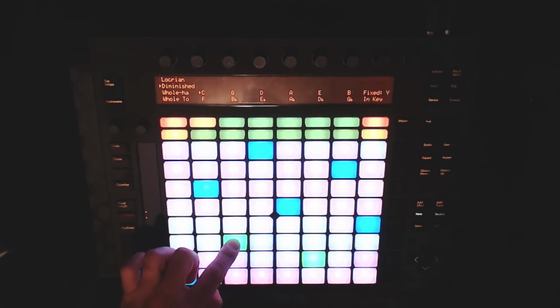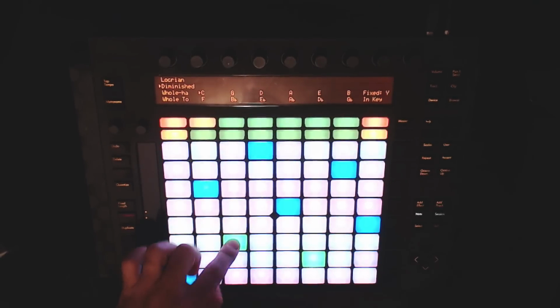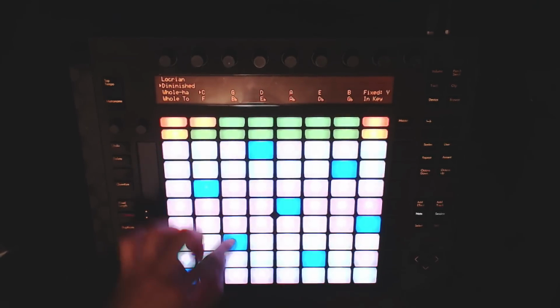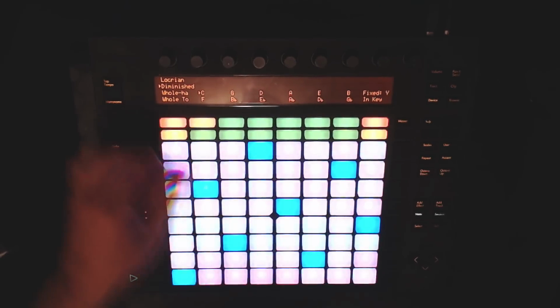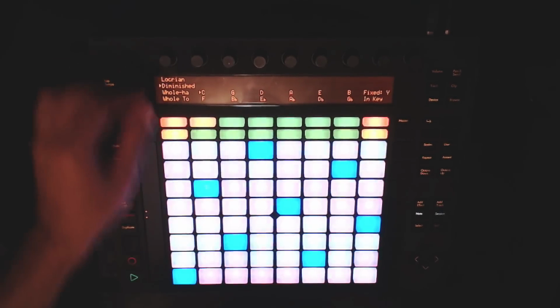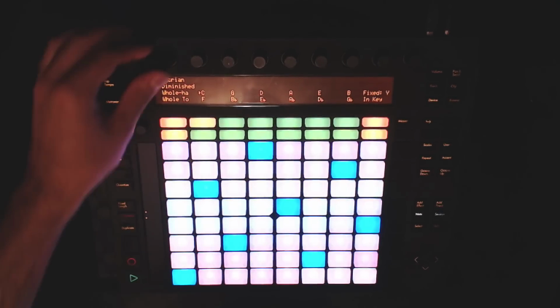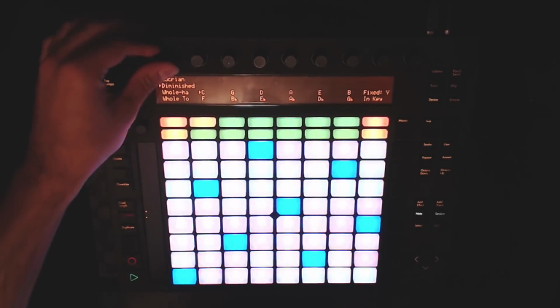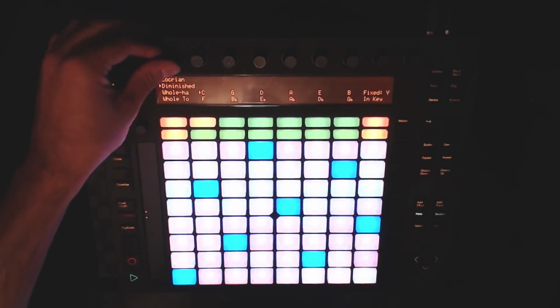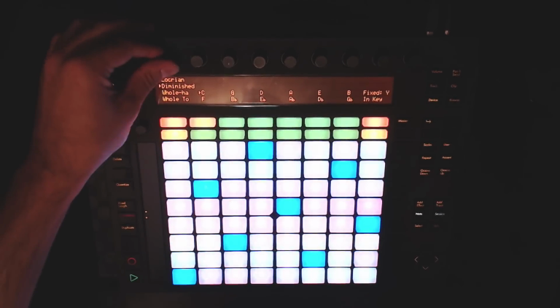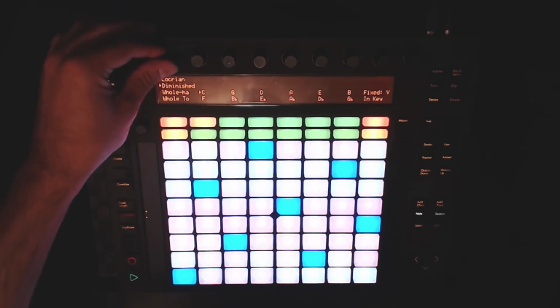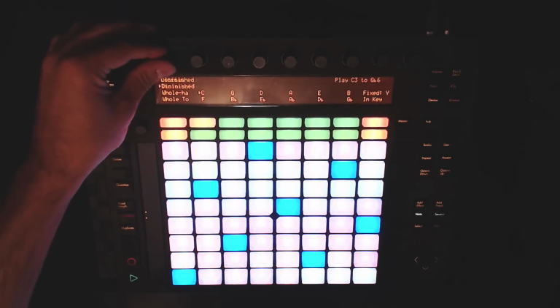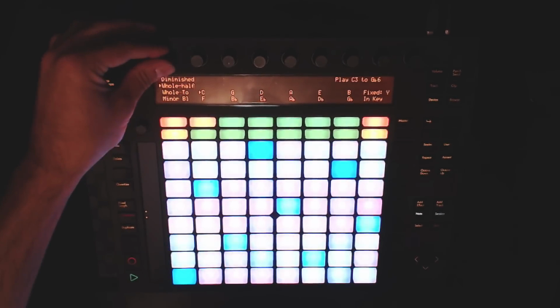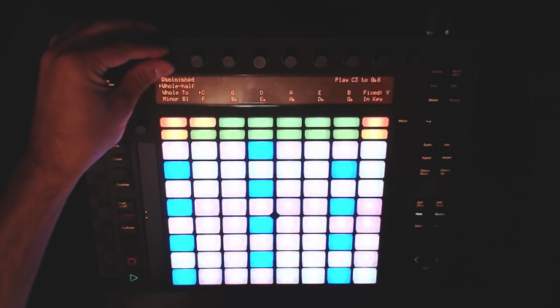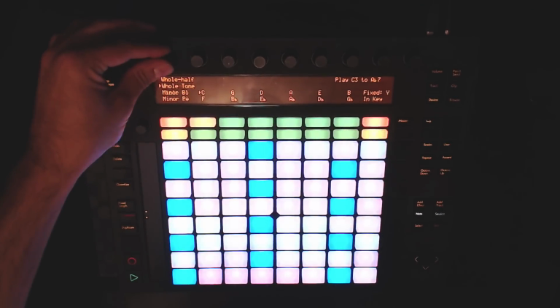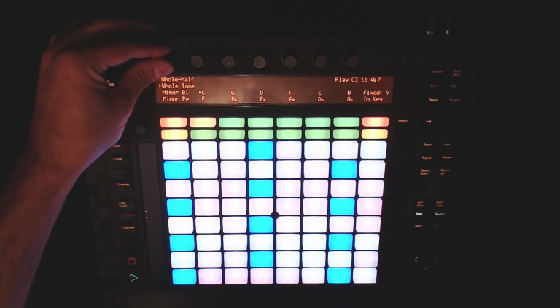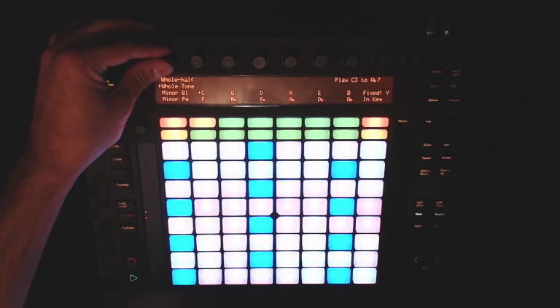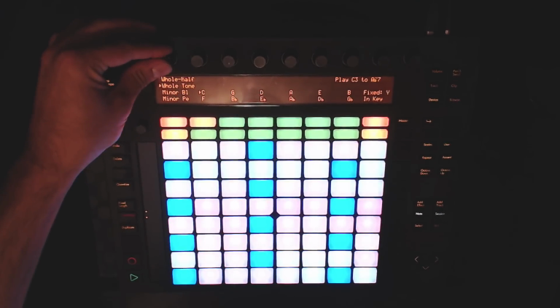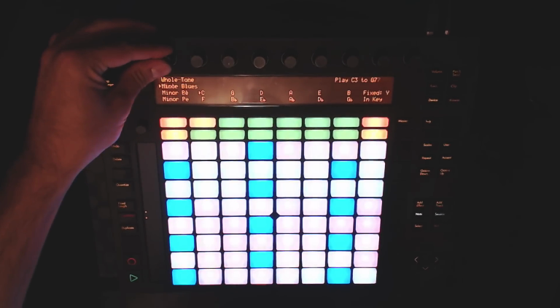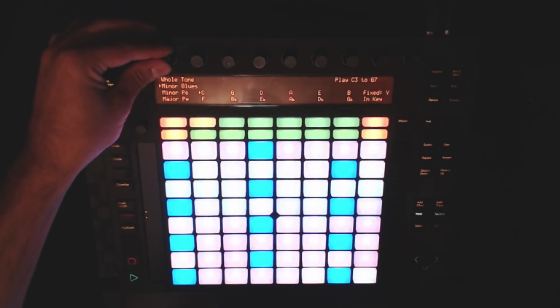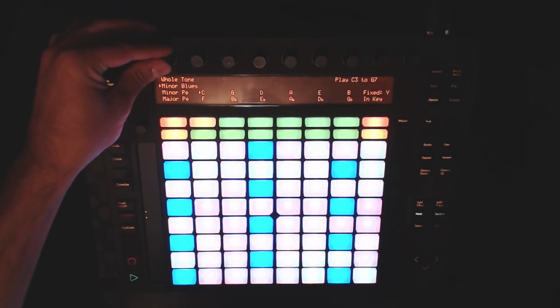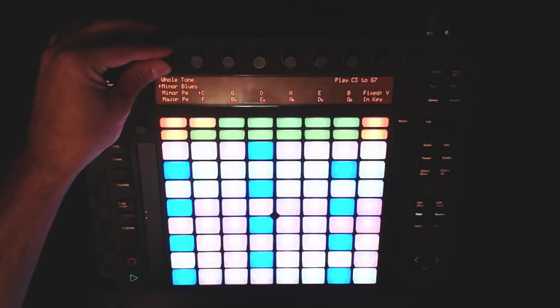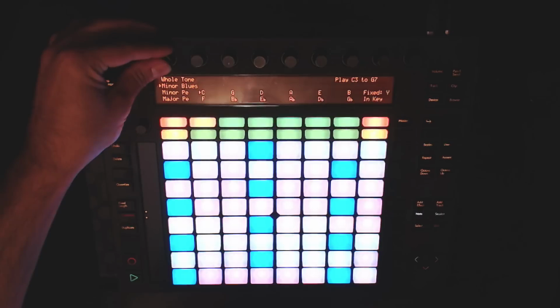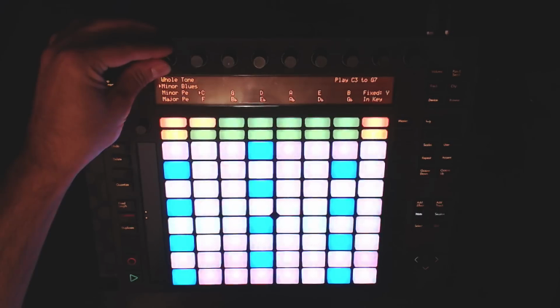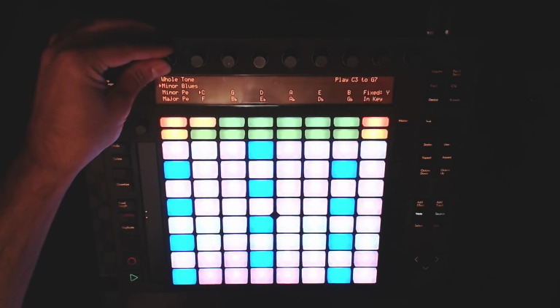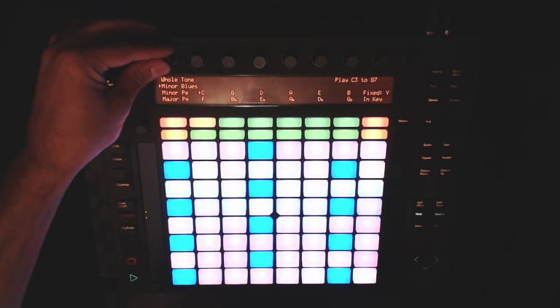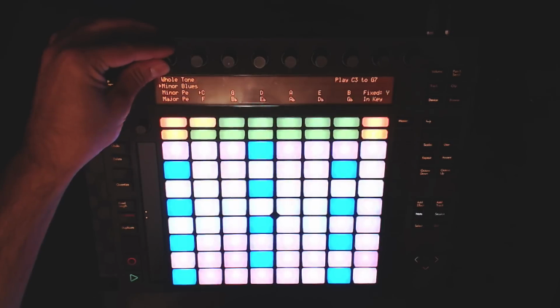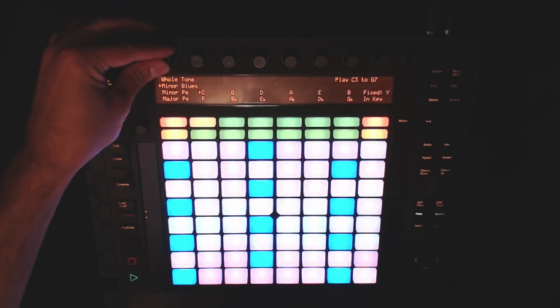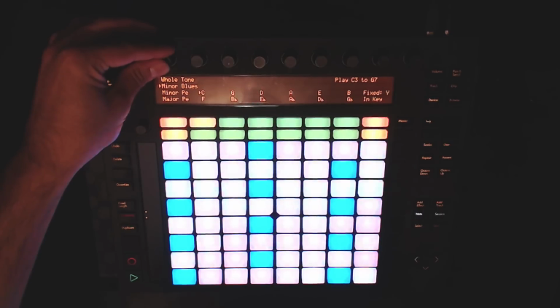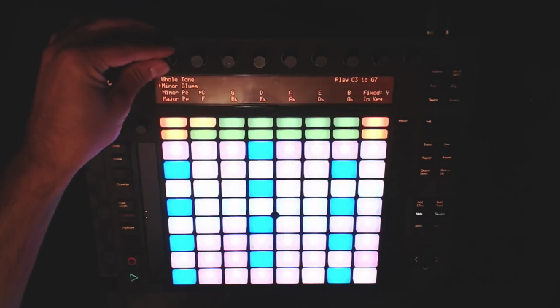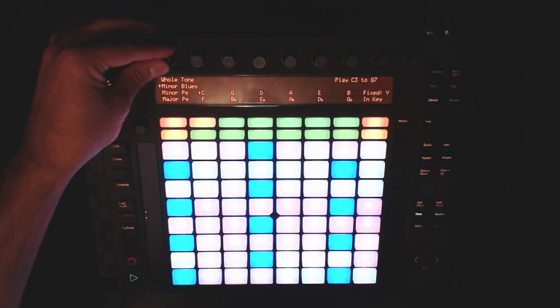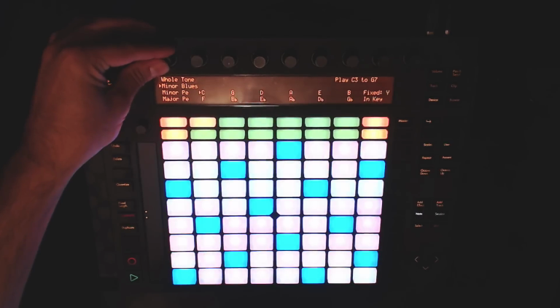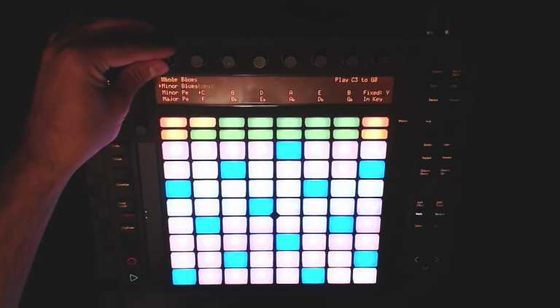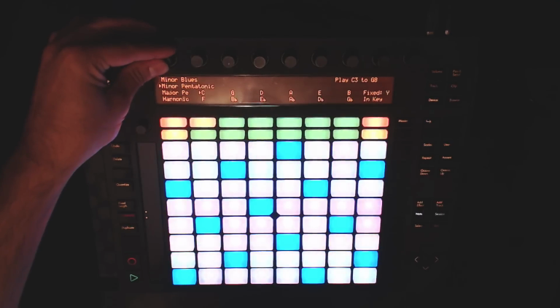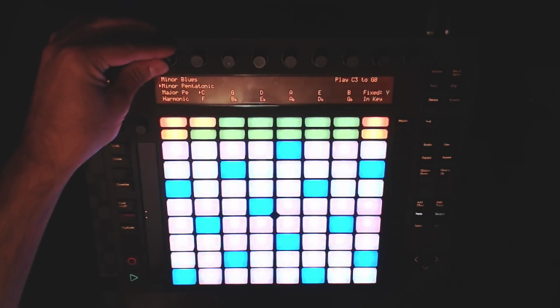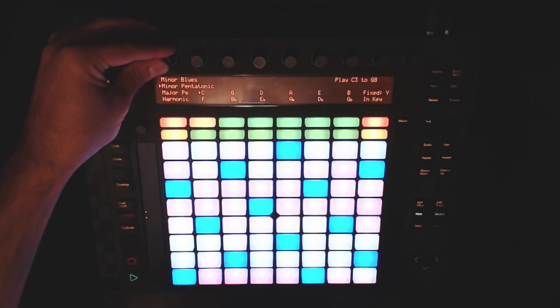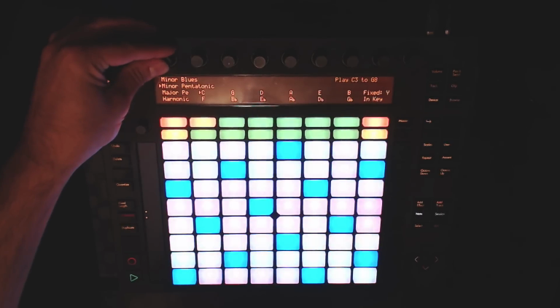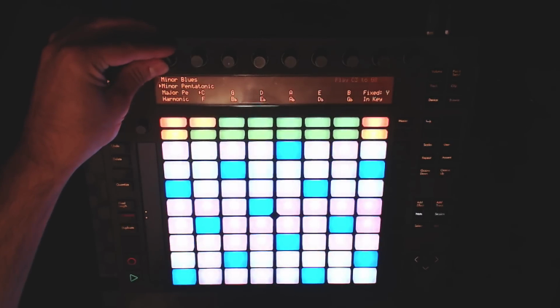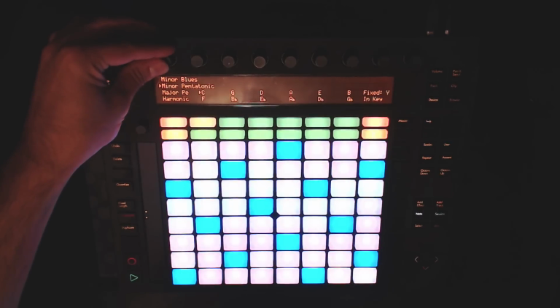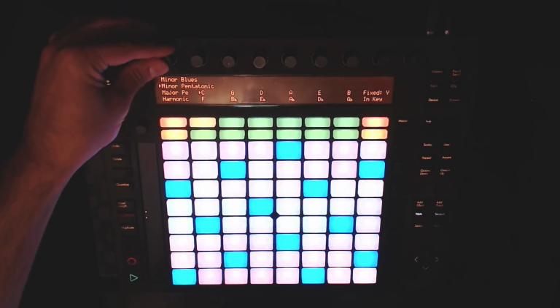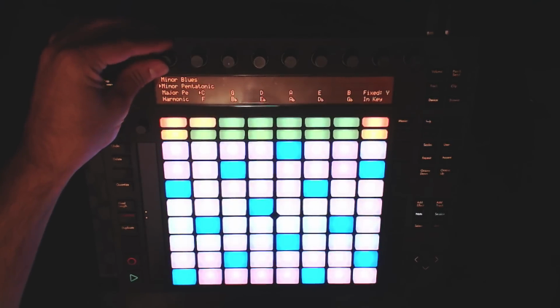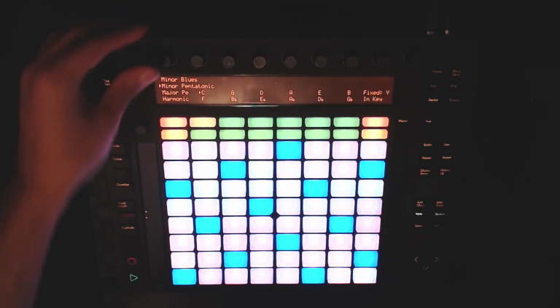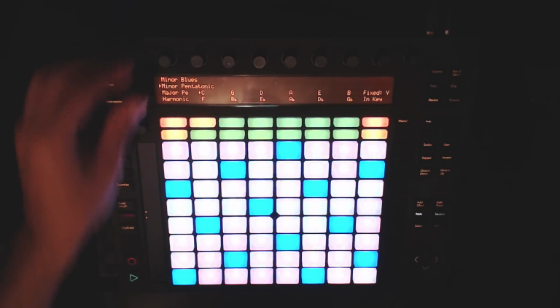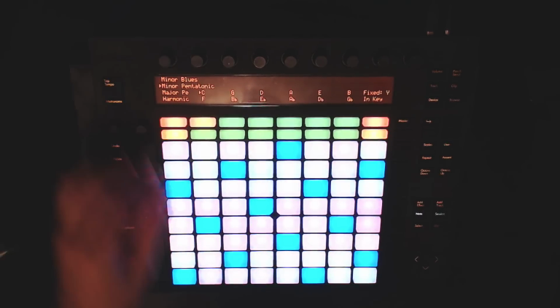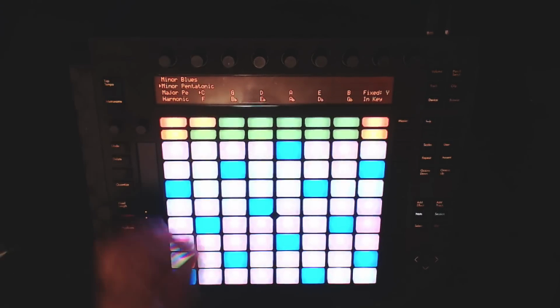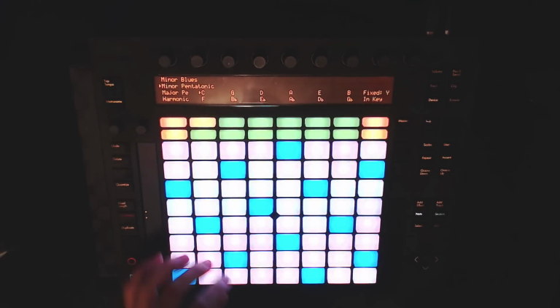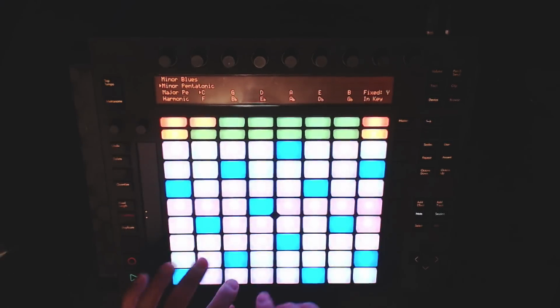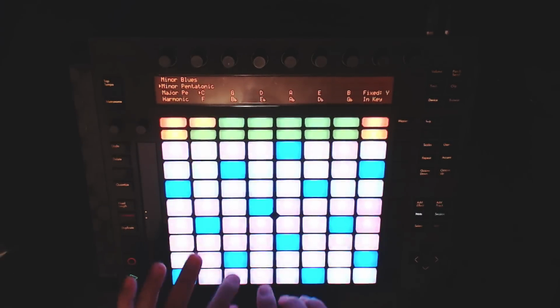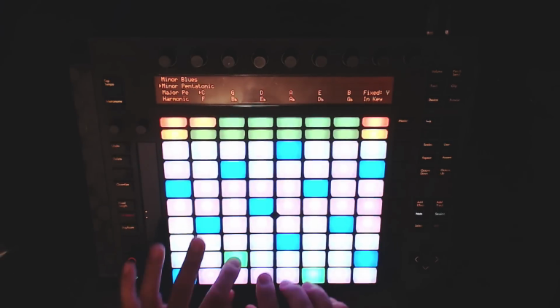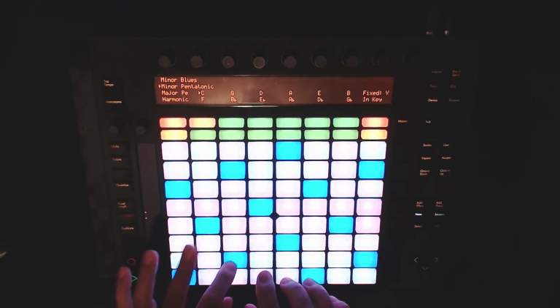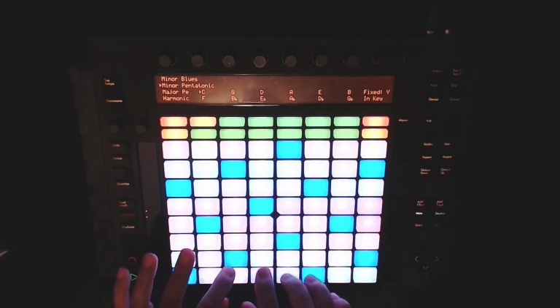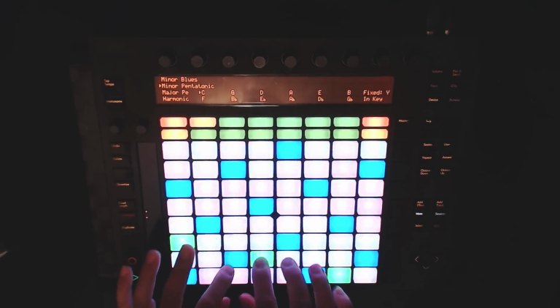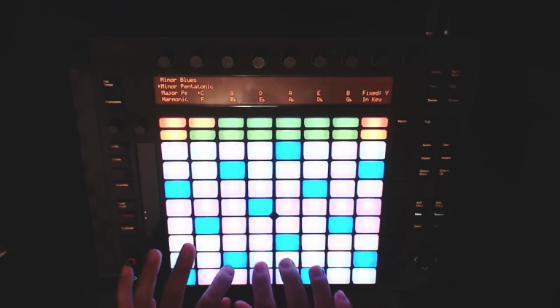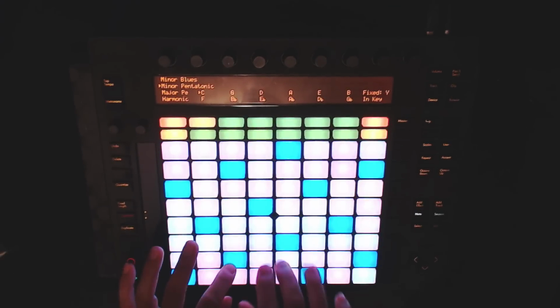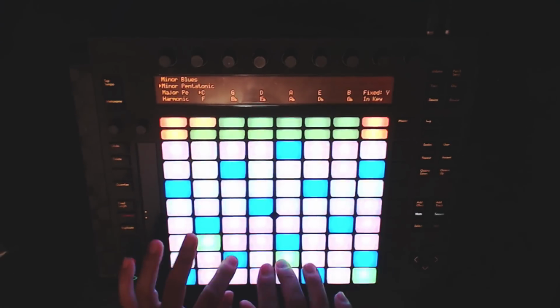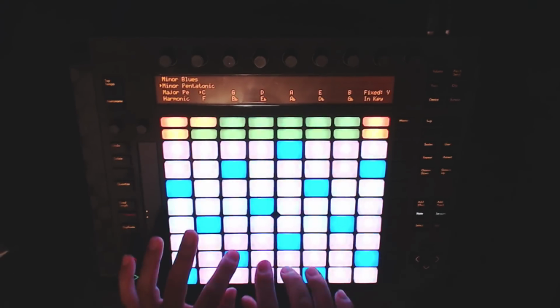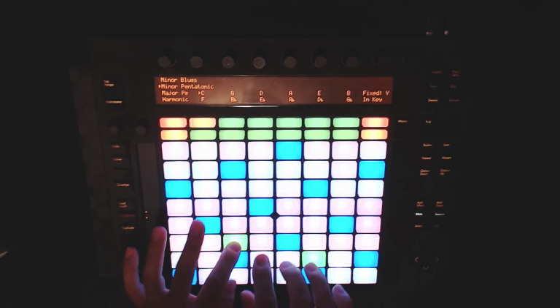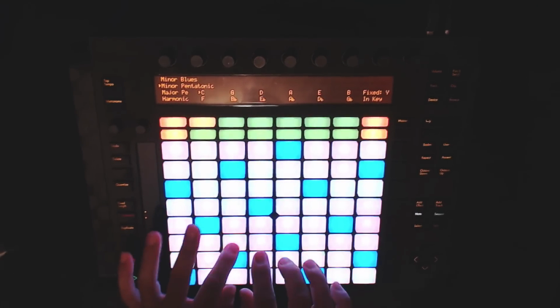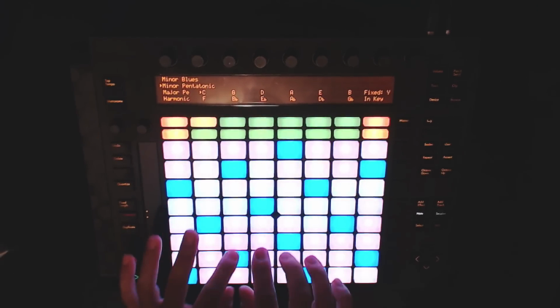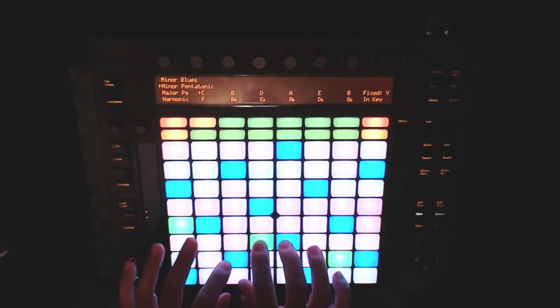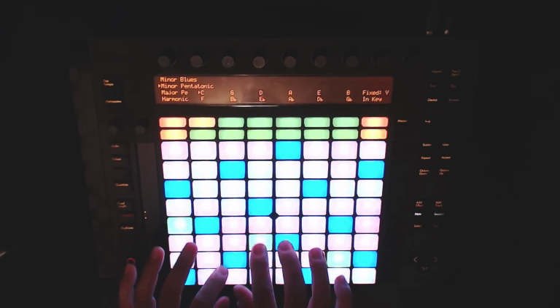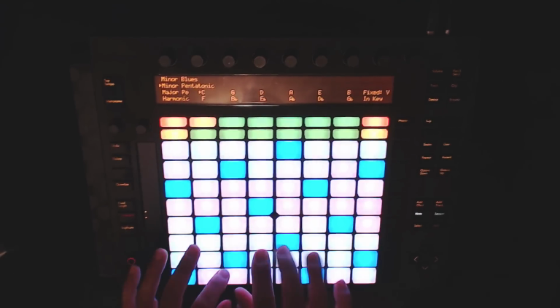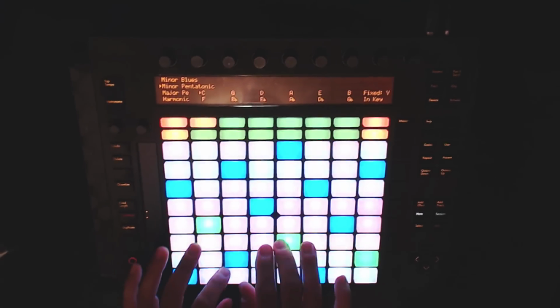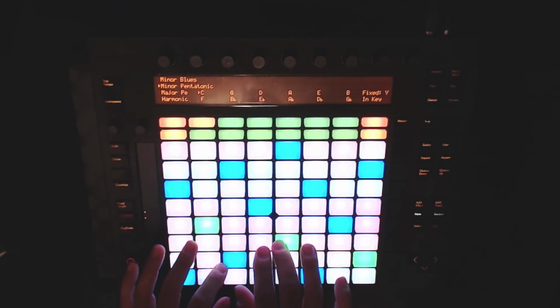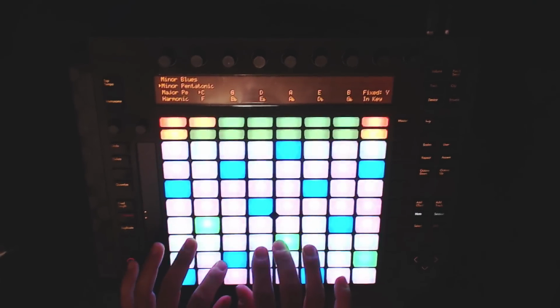With any scale, you can also change its root key by pressing the green button underneath the key that you want.